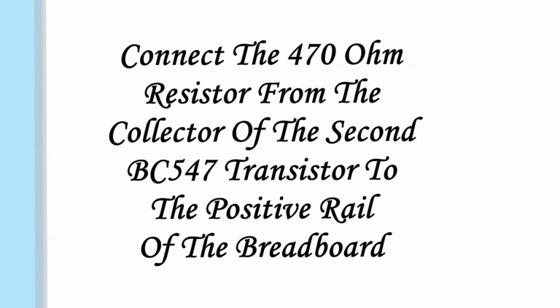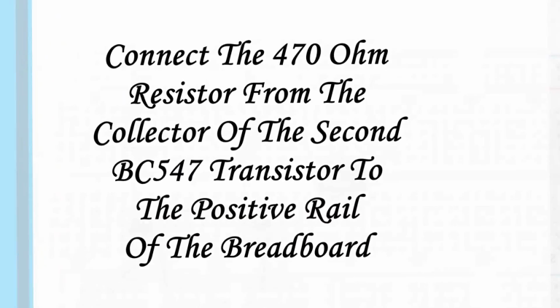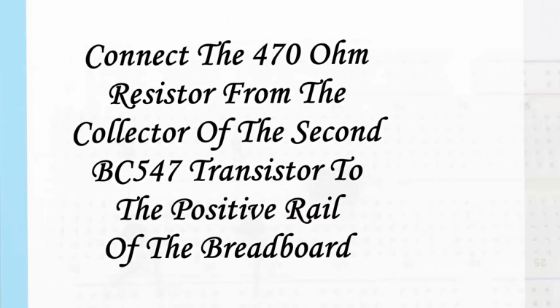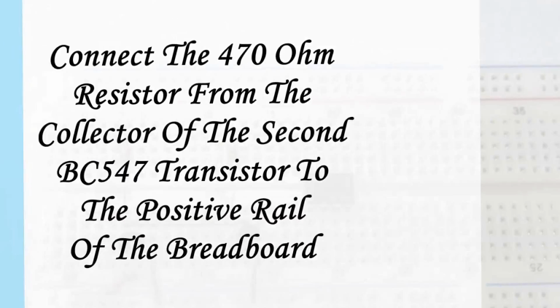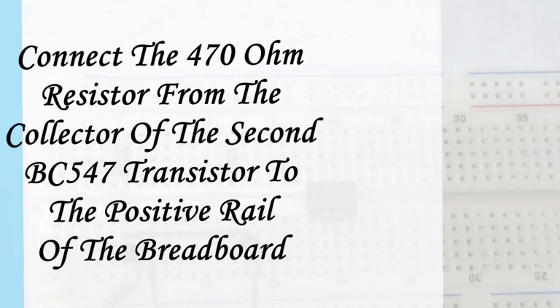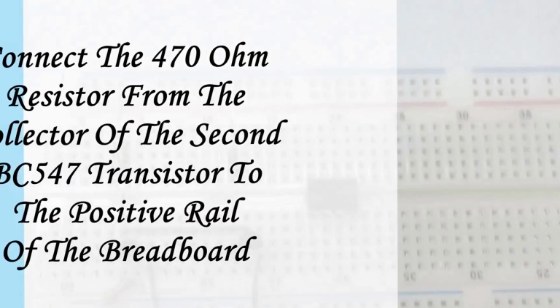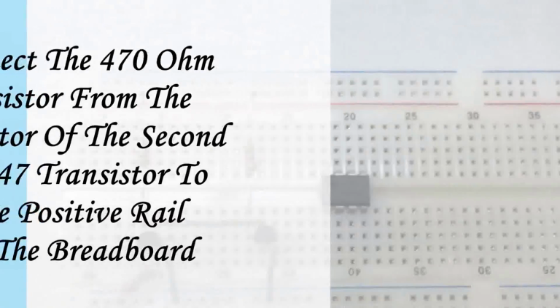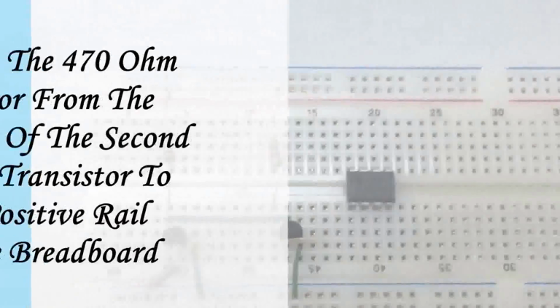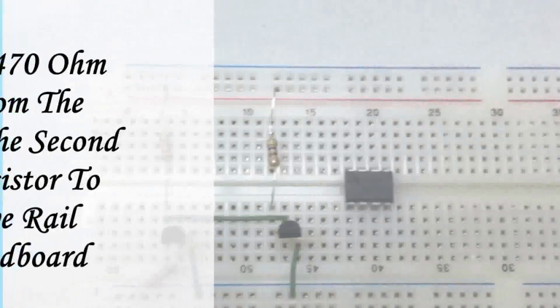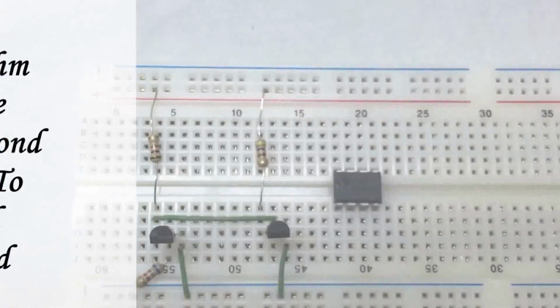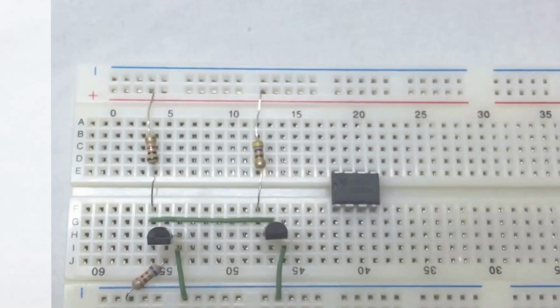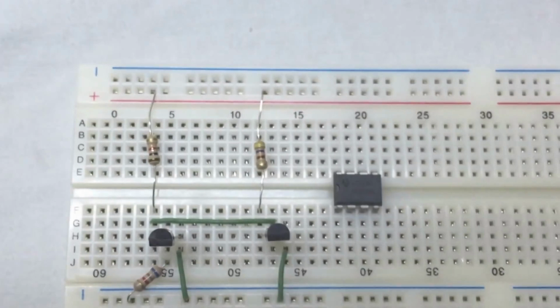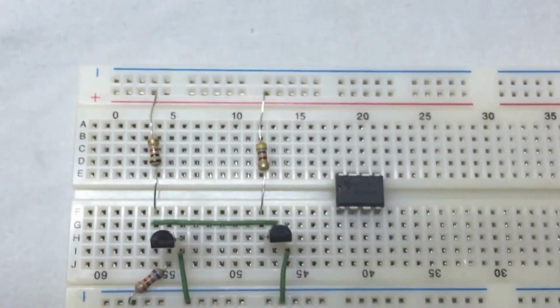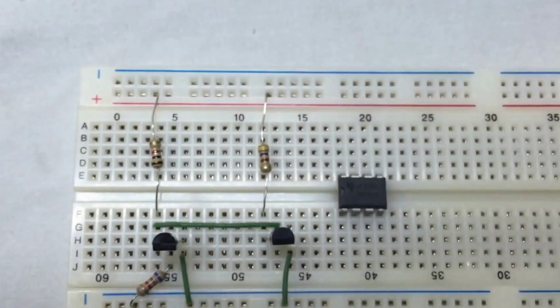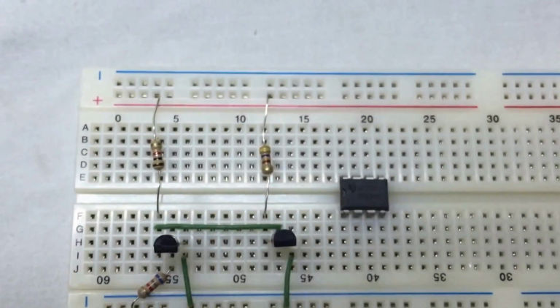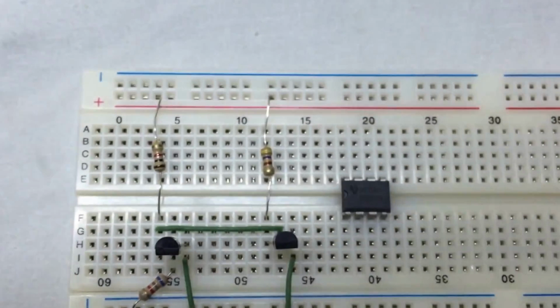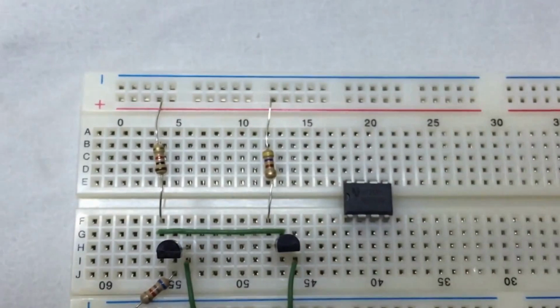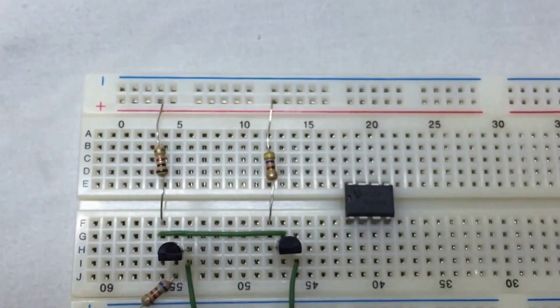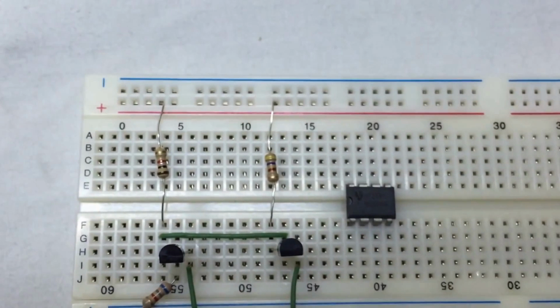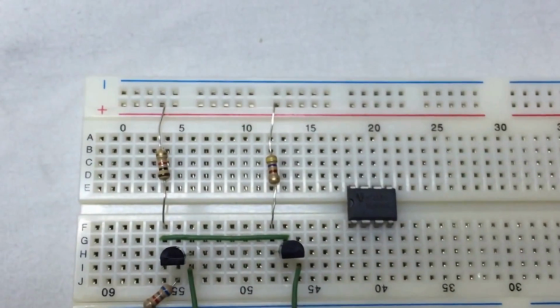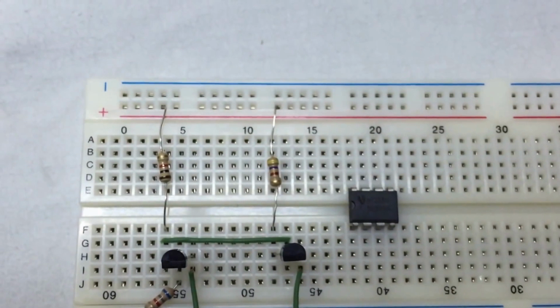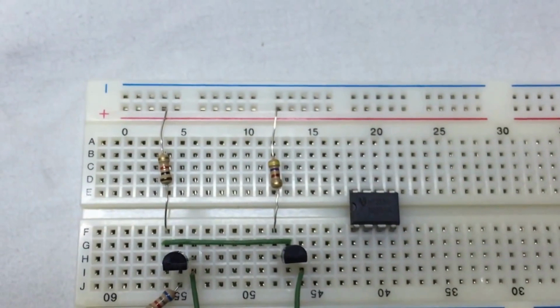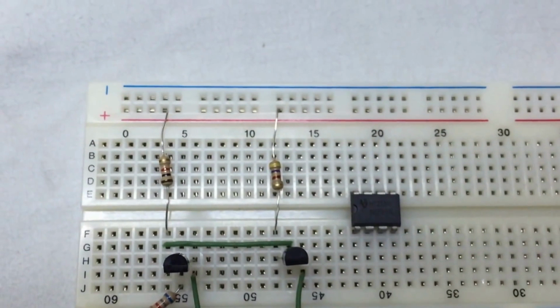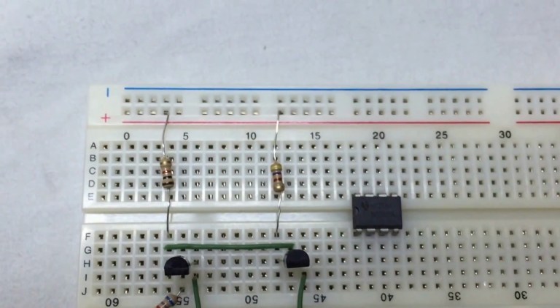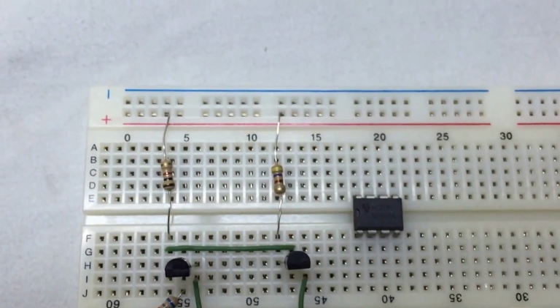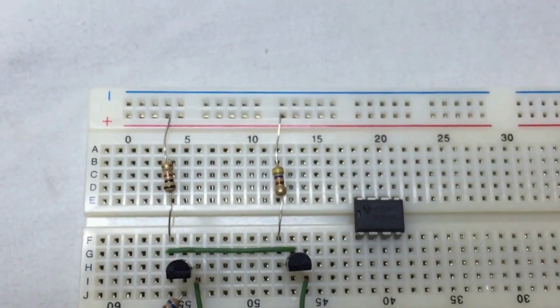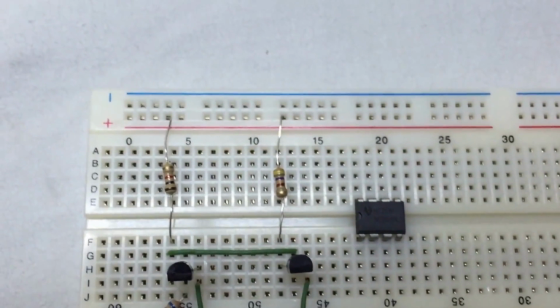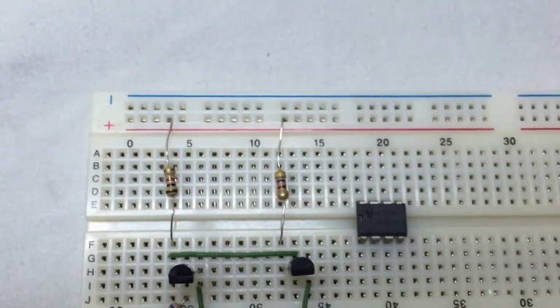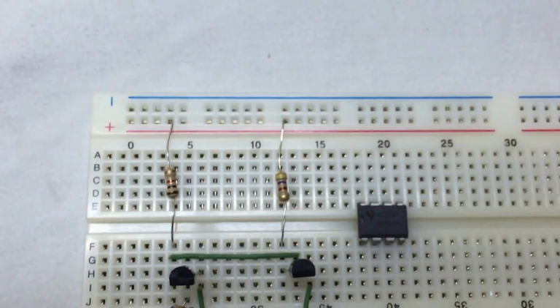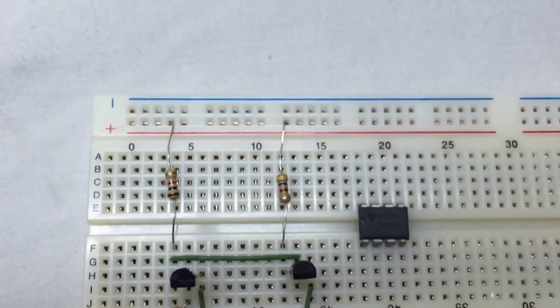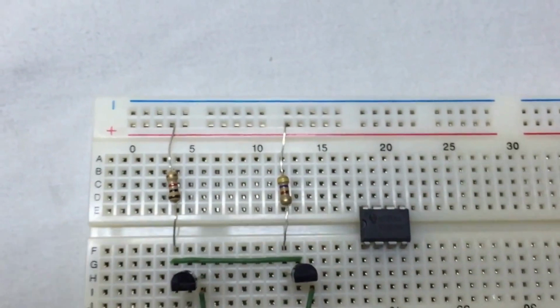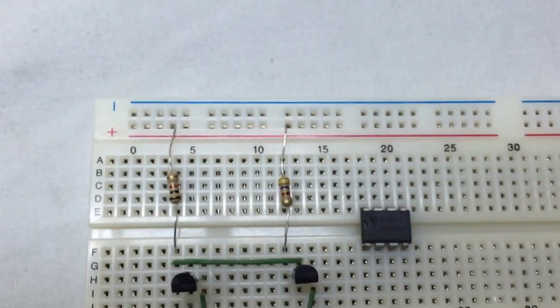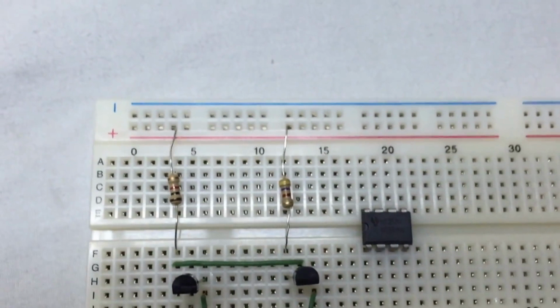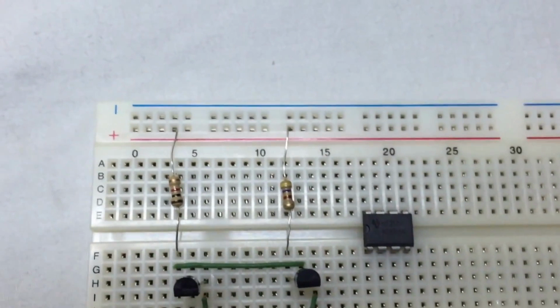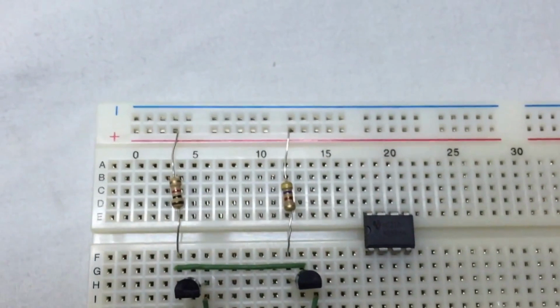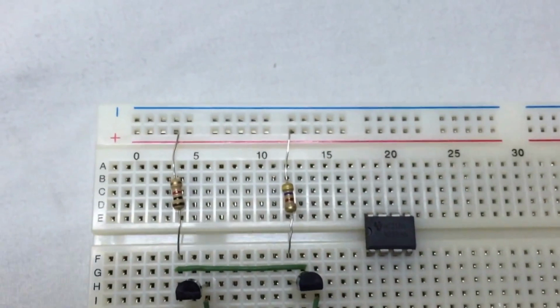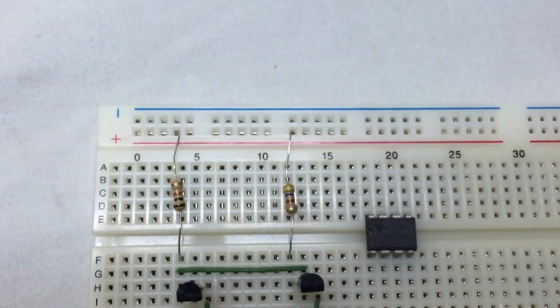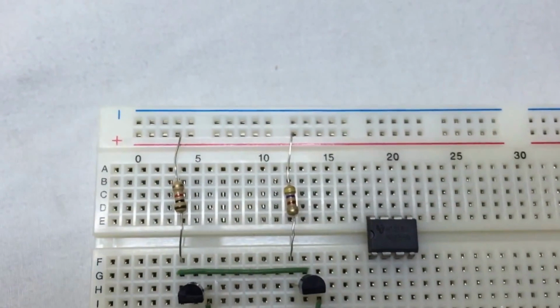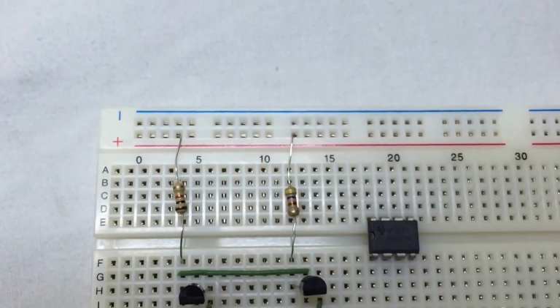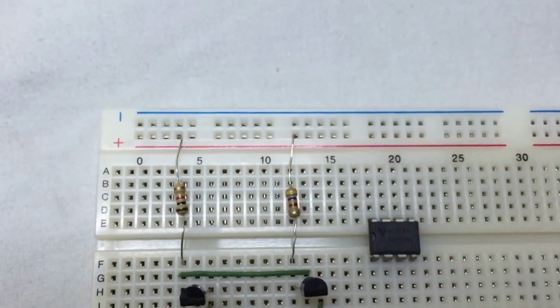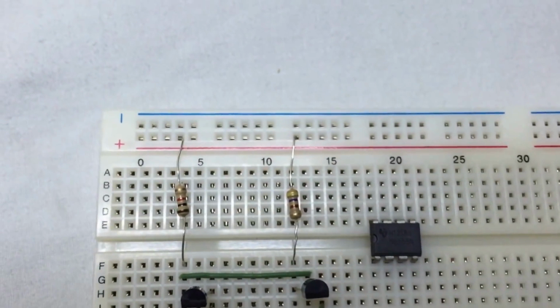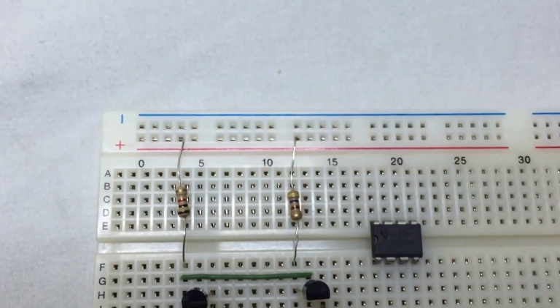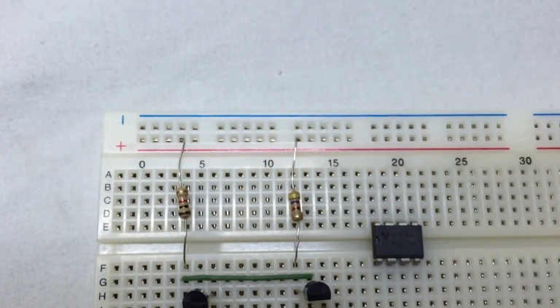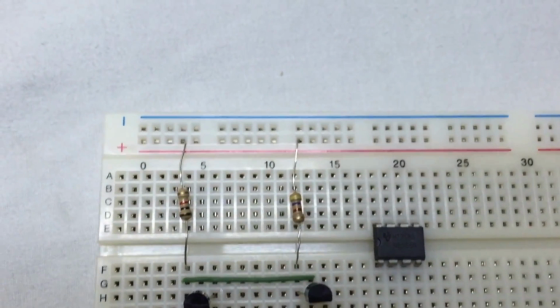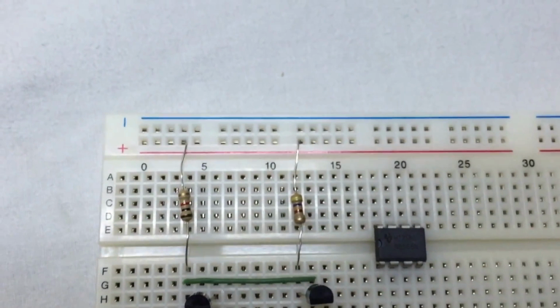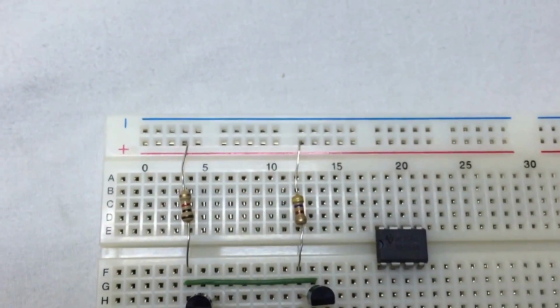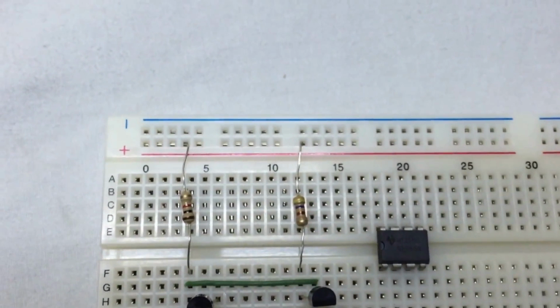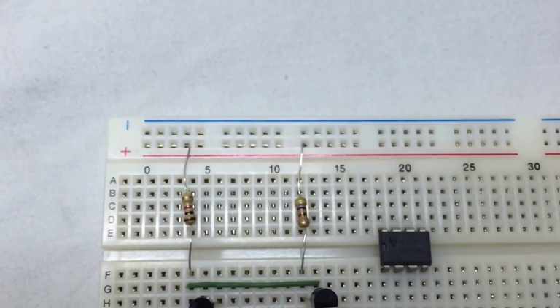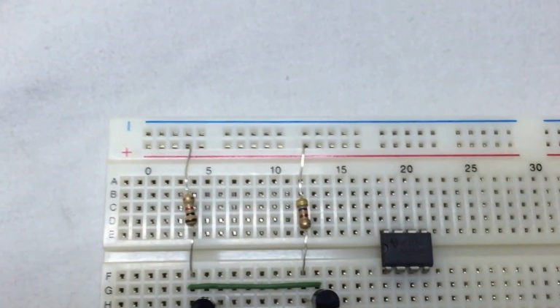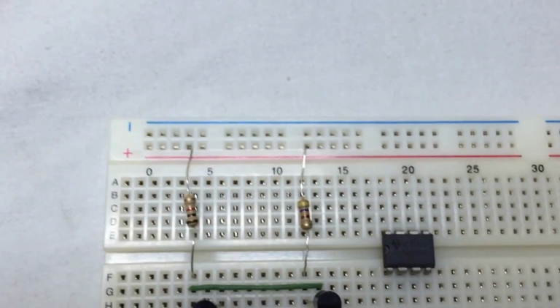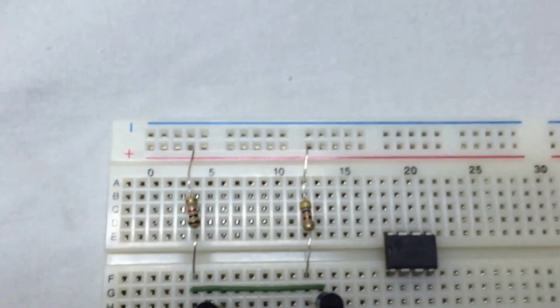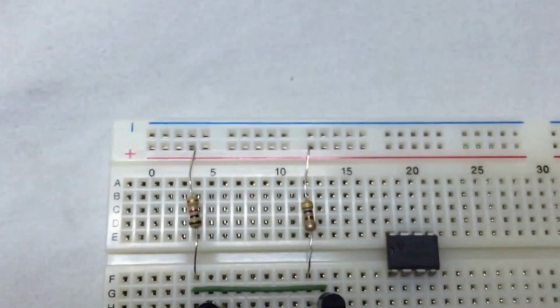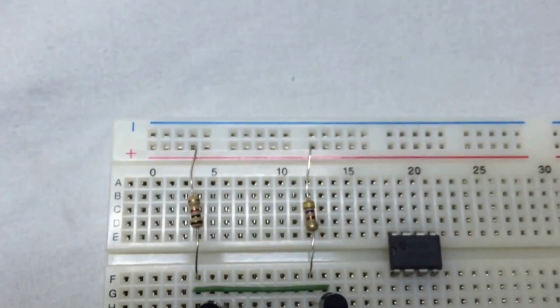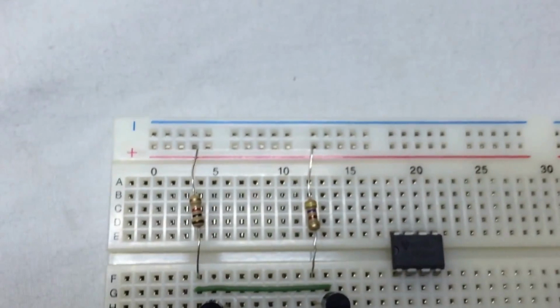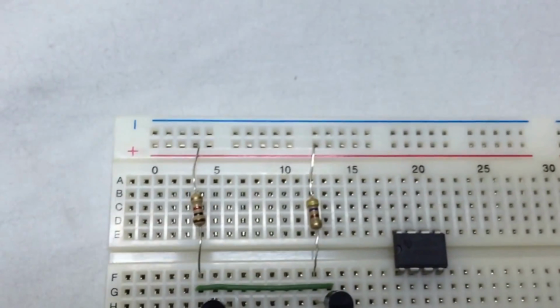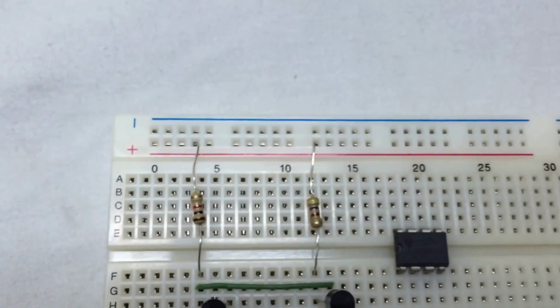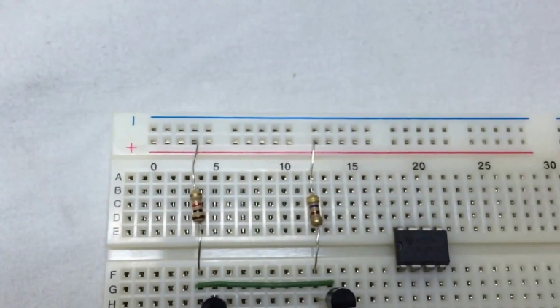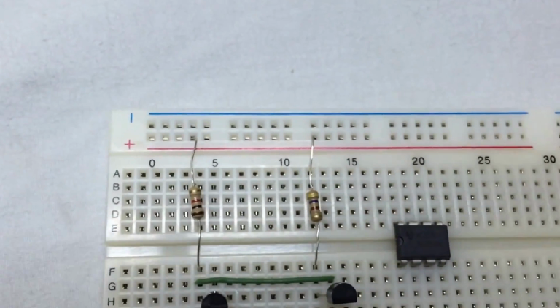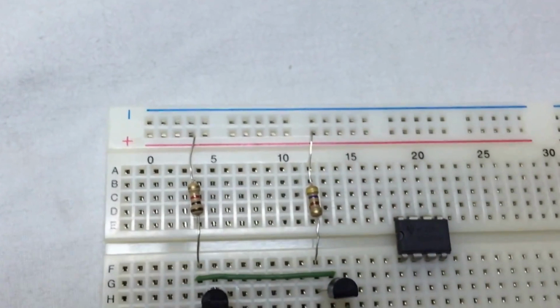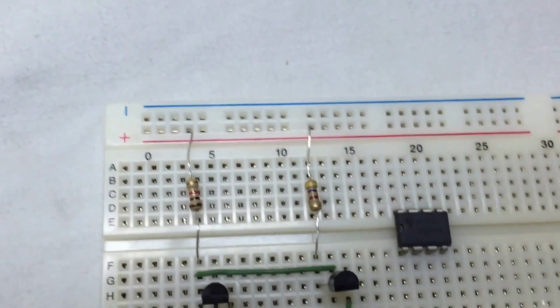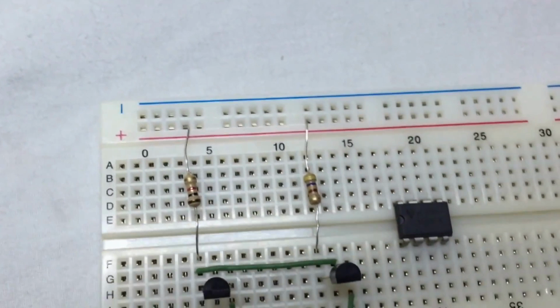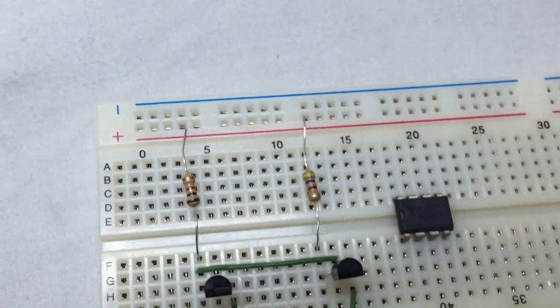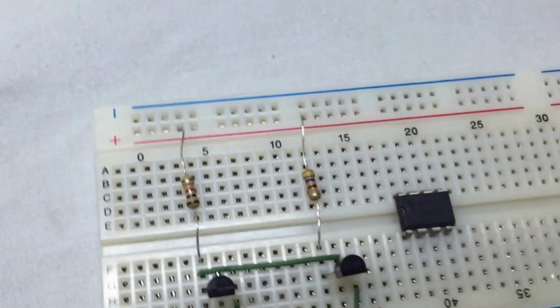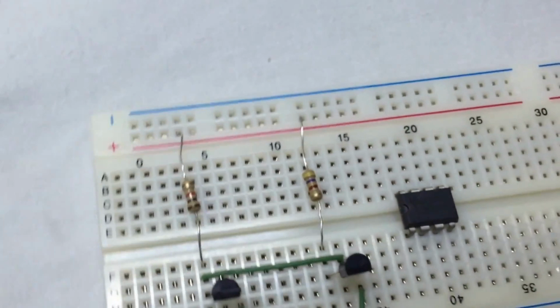We connect the collector of the first BC547 transistor to the base of the second BC547 transistor. We connect the 470 ohm resistor from the collector of the second BC547 transistor to the positive rail of the breadboard.